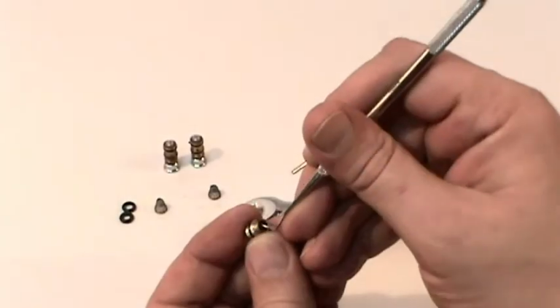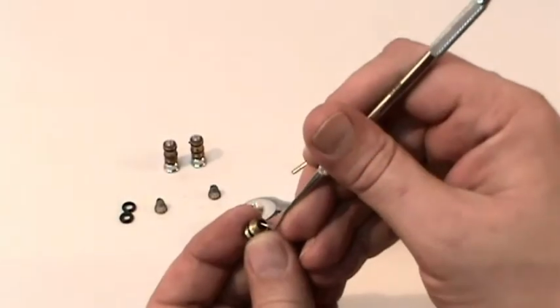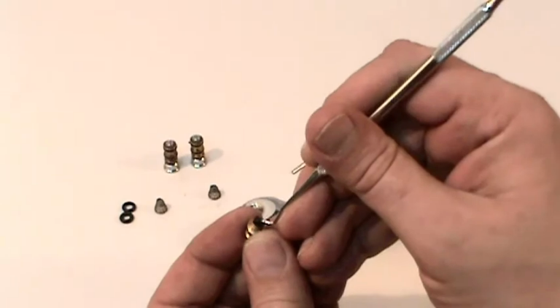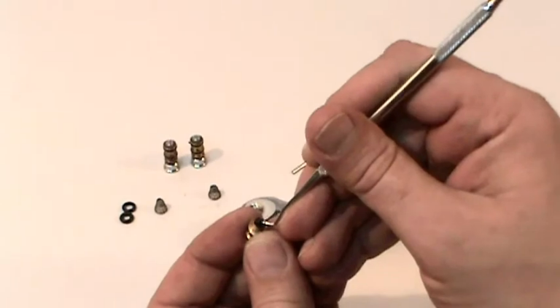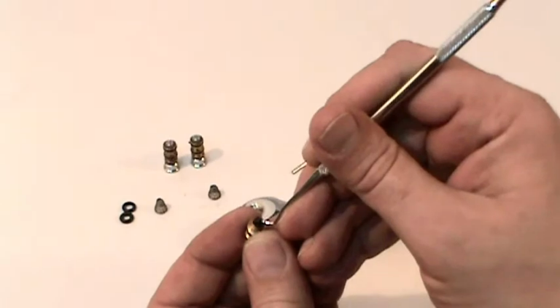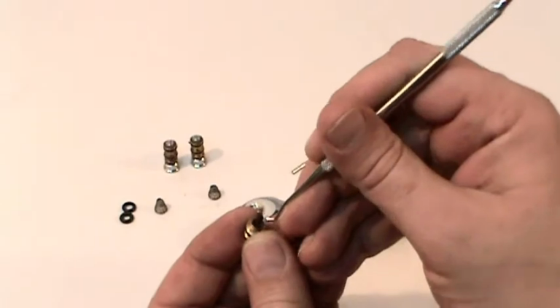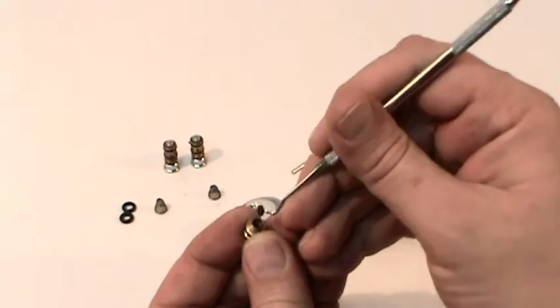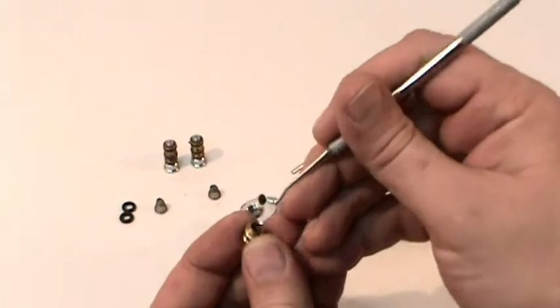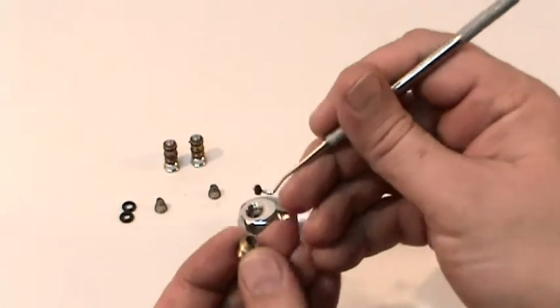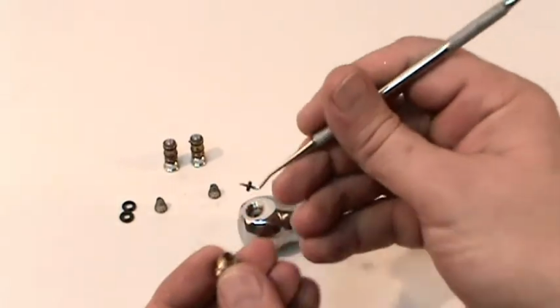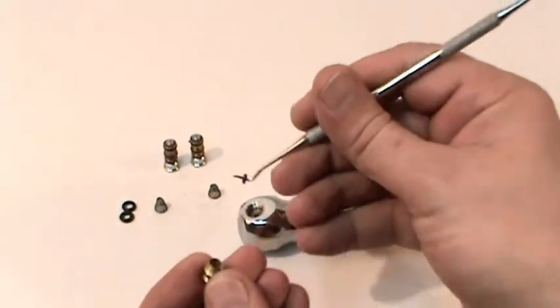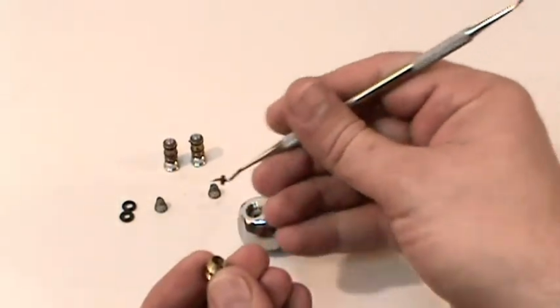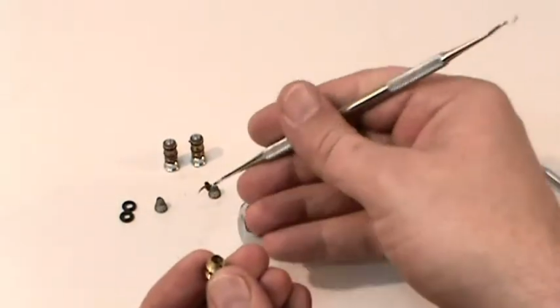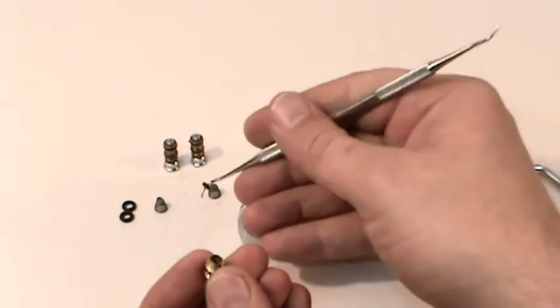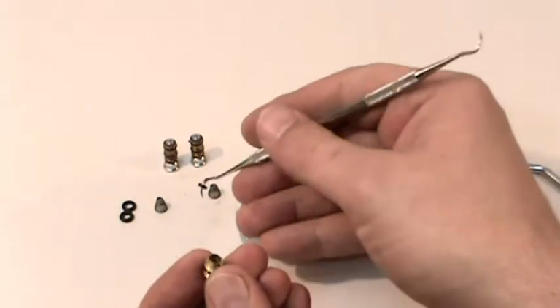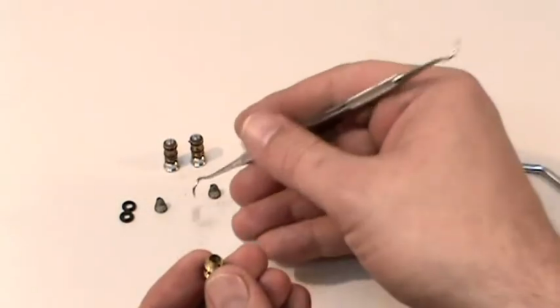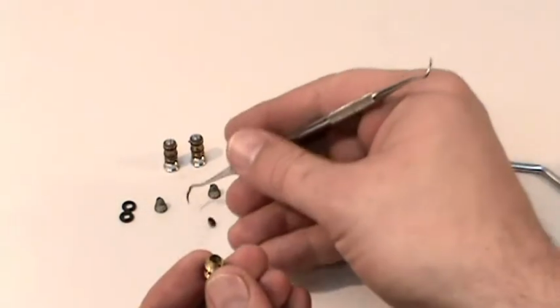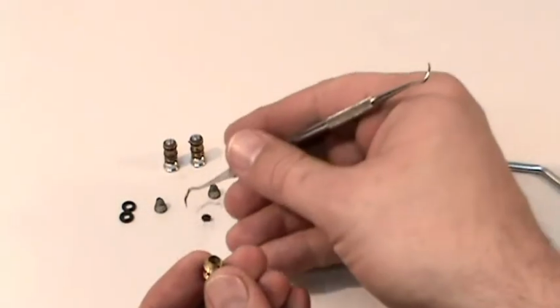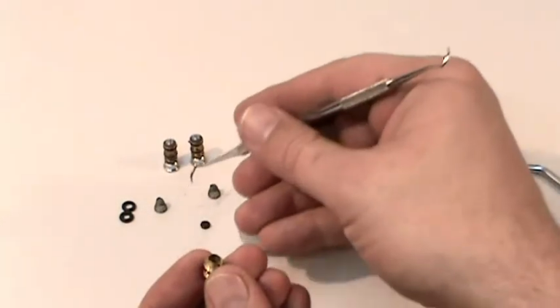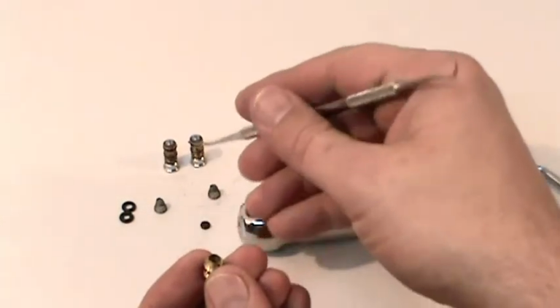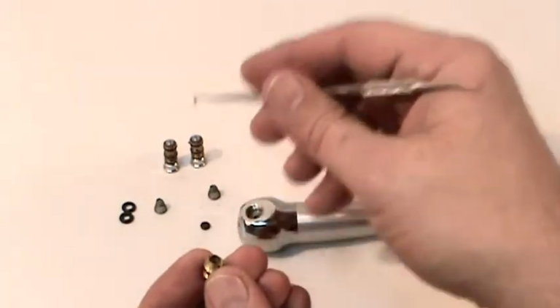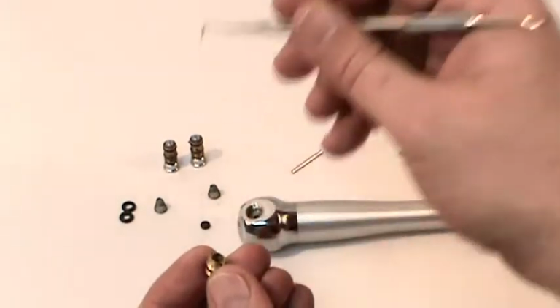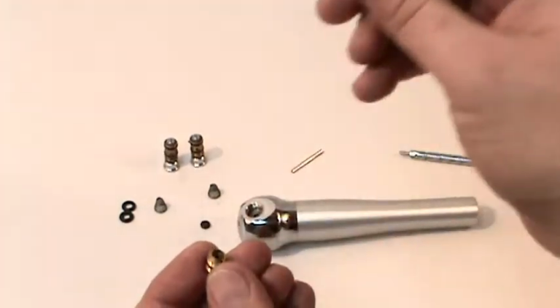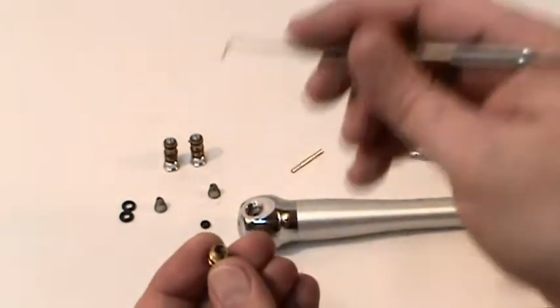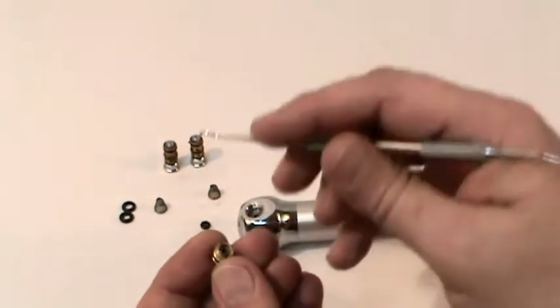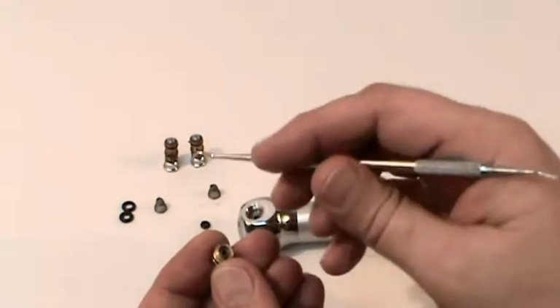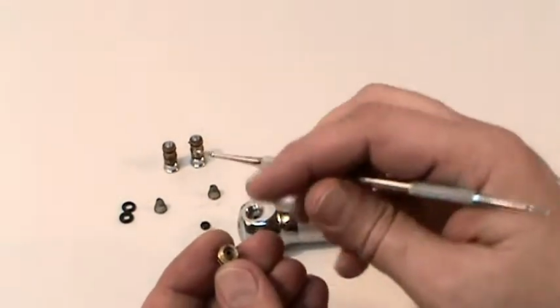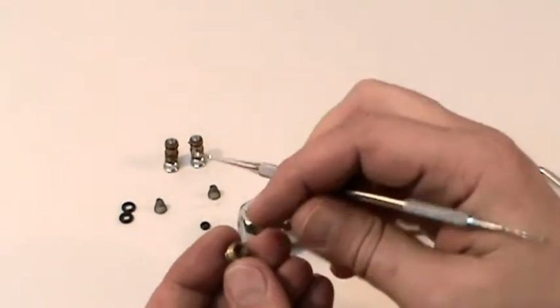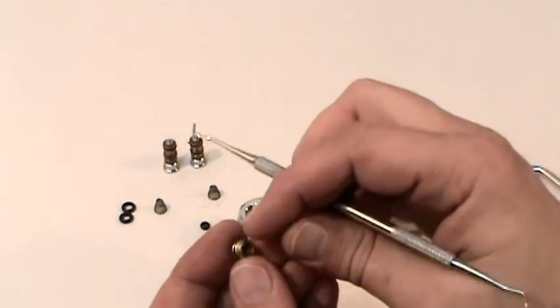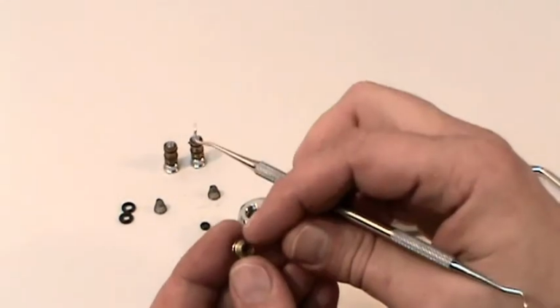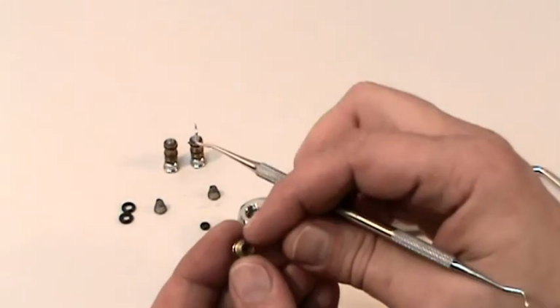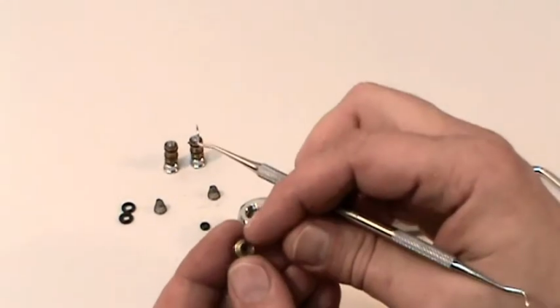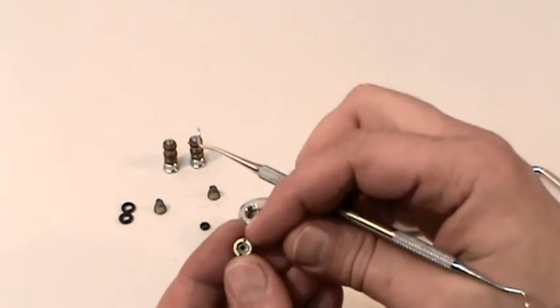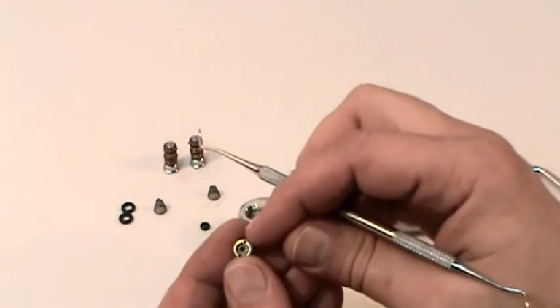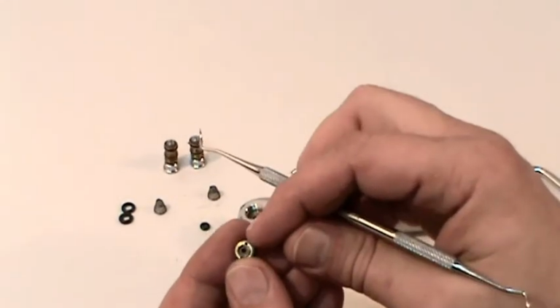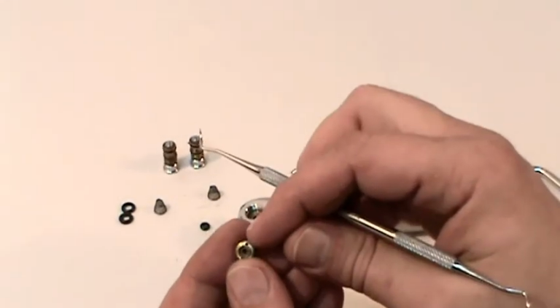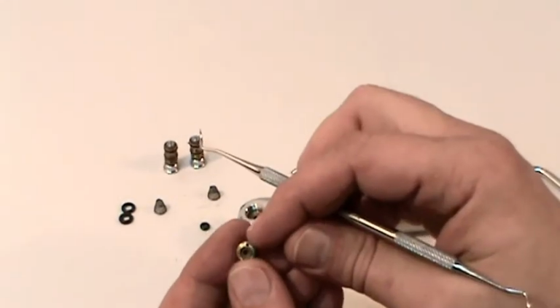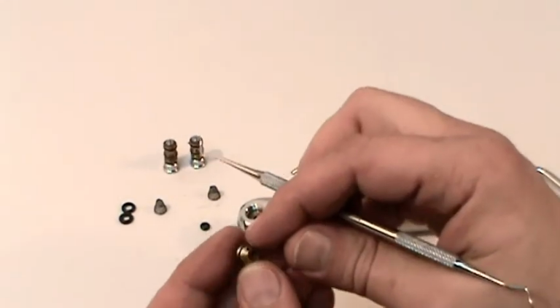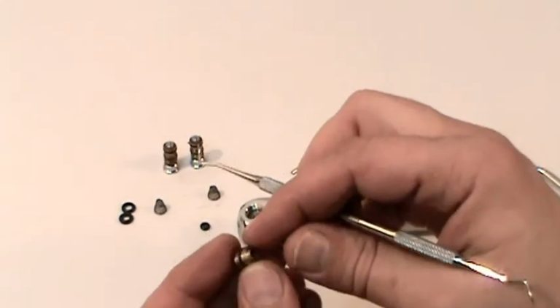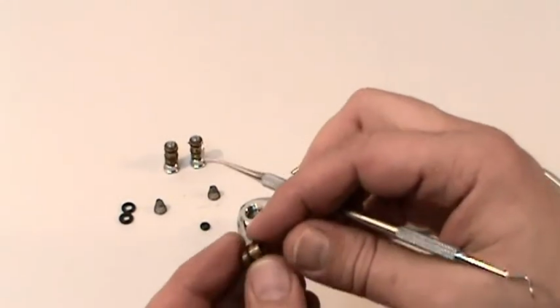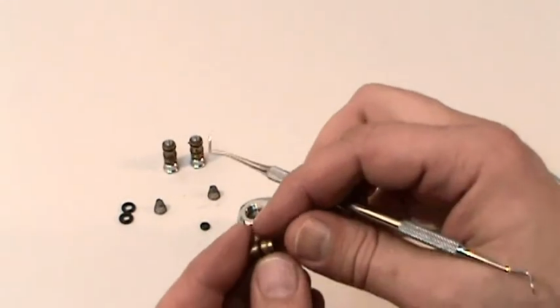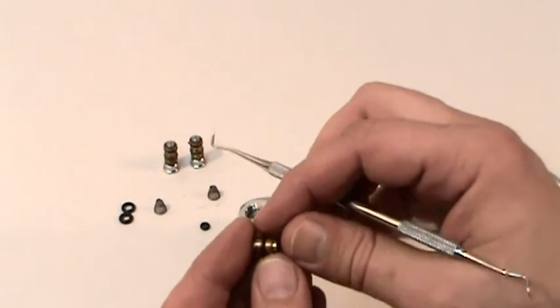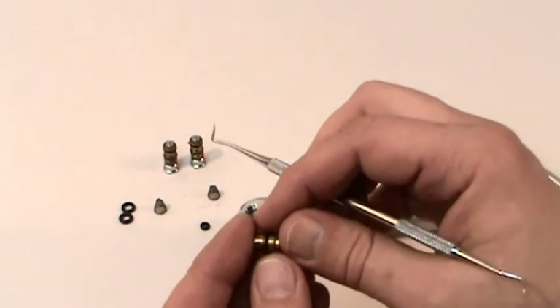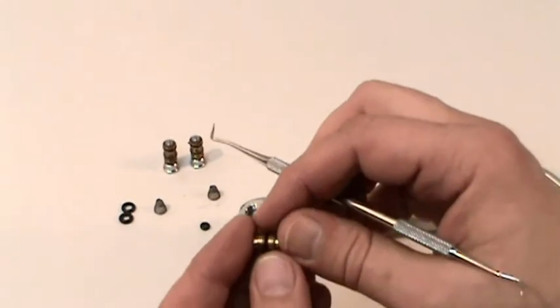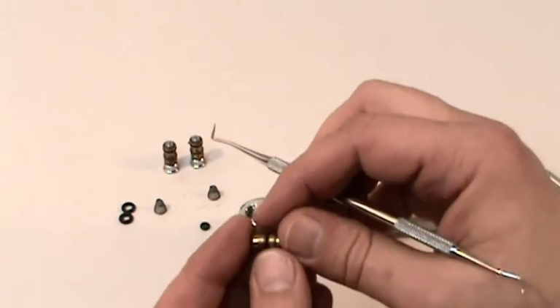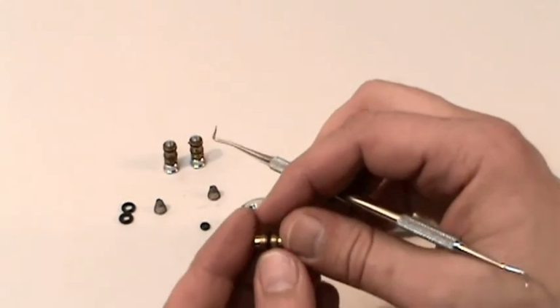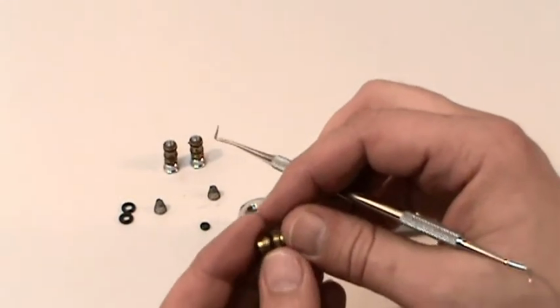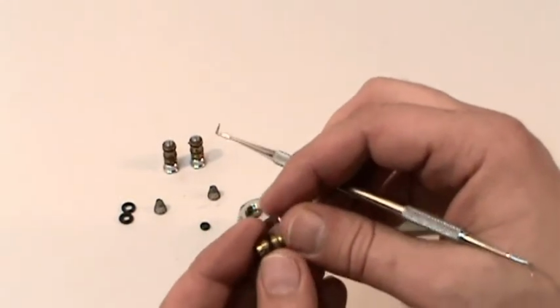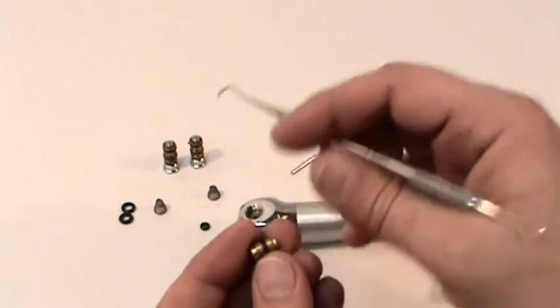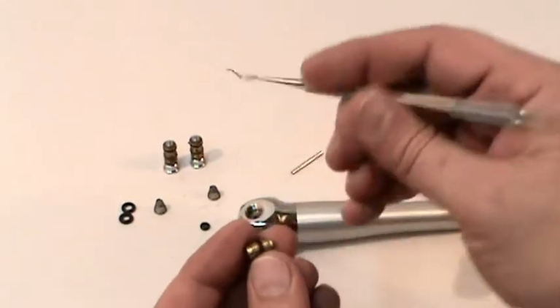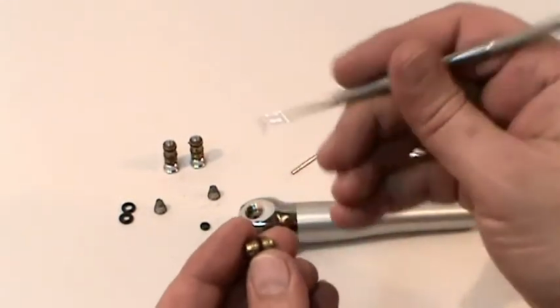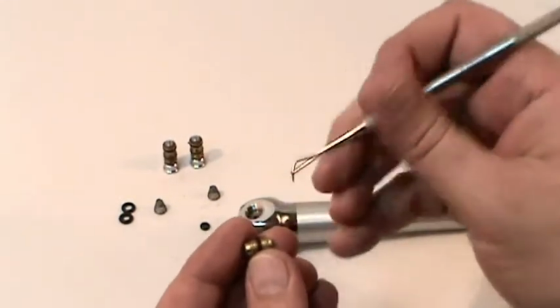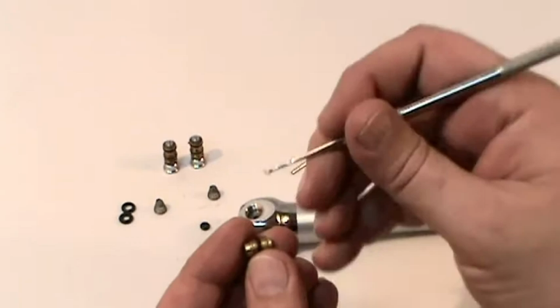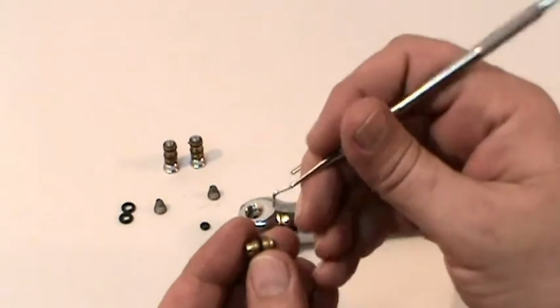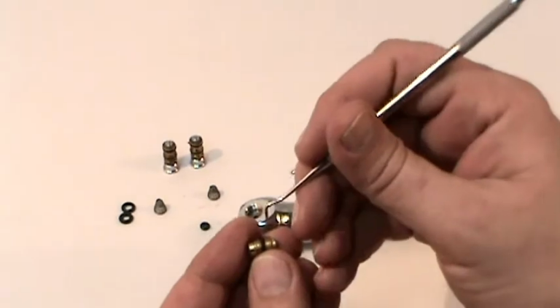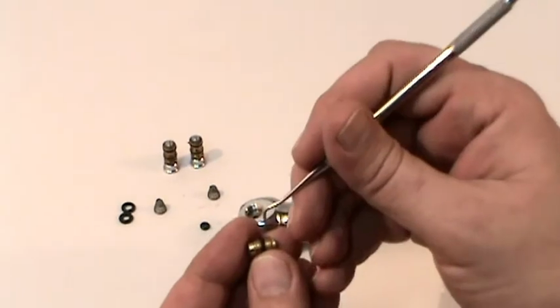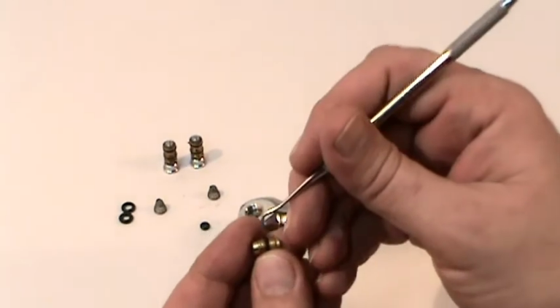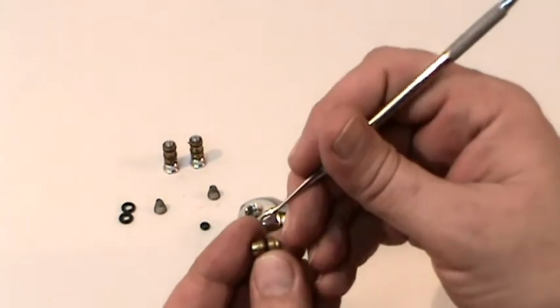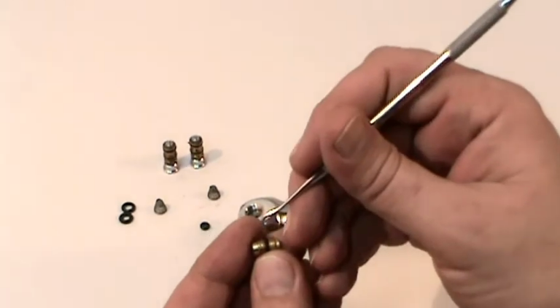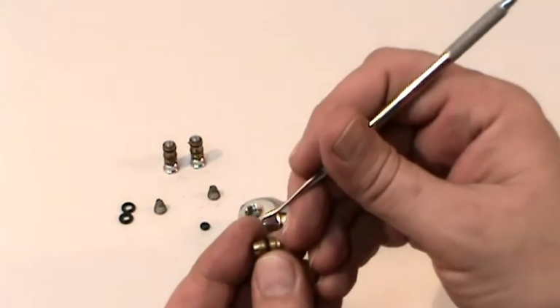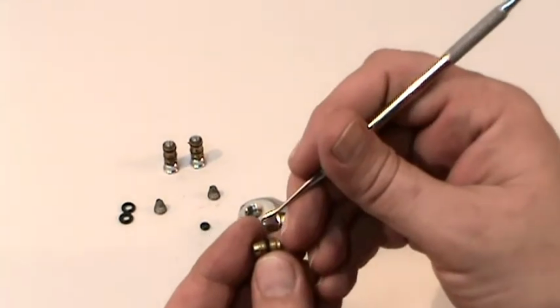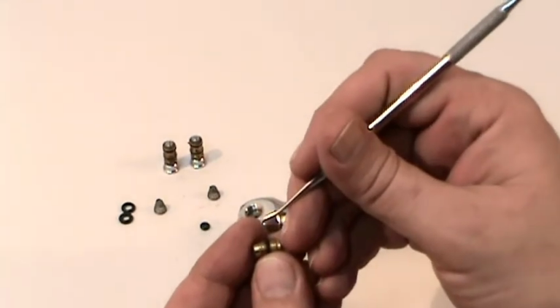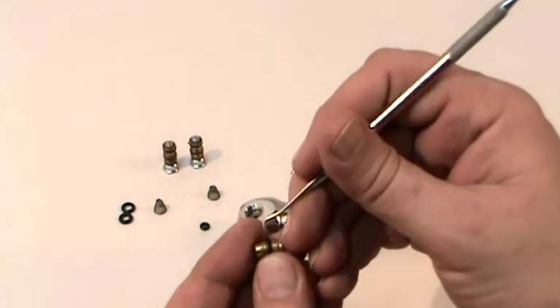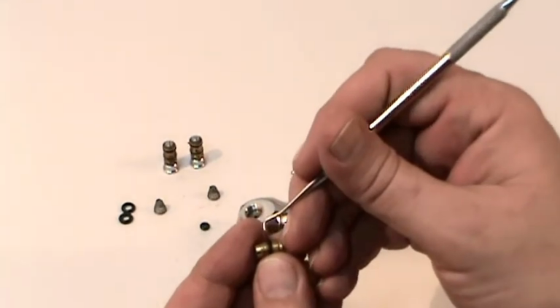Now it's time for your repair. You'll want to remove the old O-rings, and that can easily be done by using a scaler.